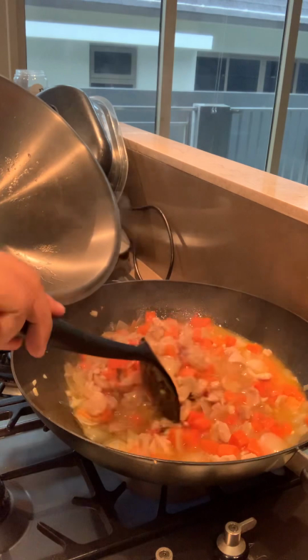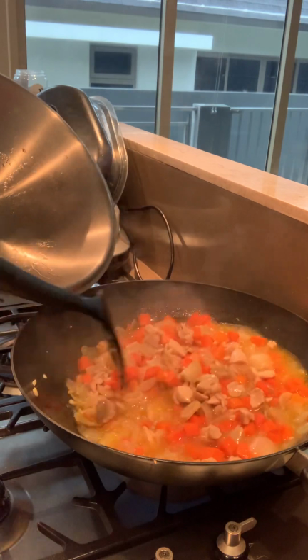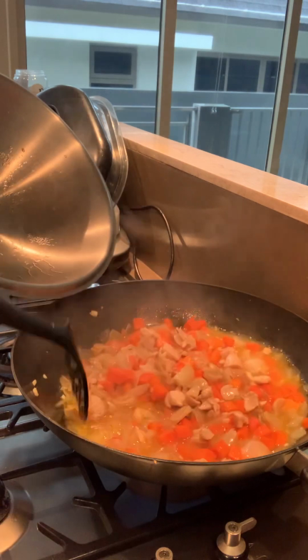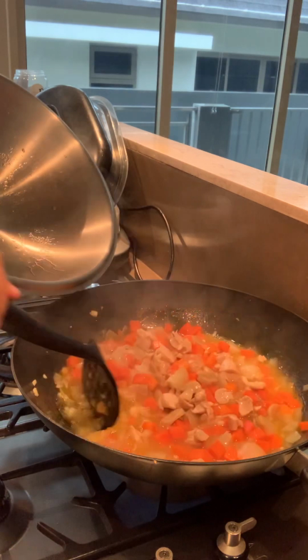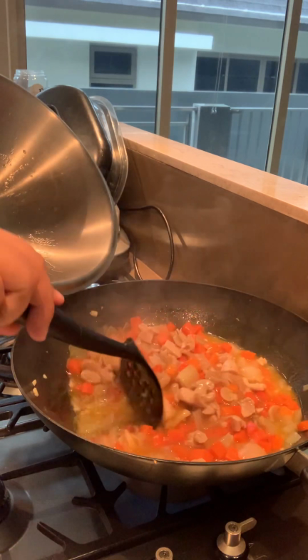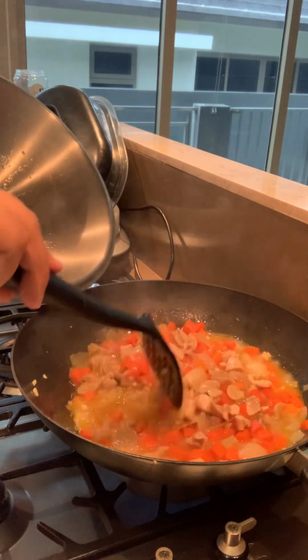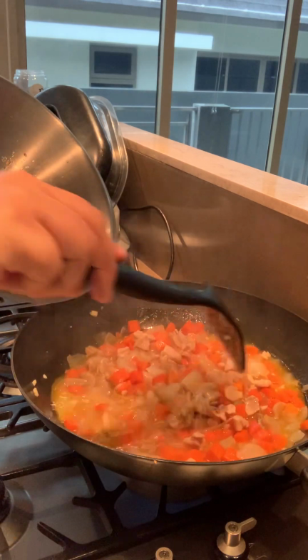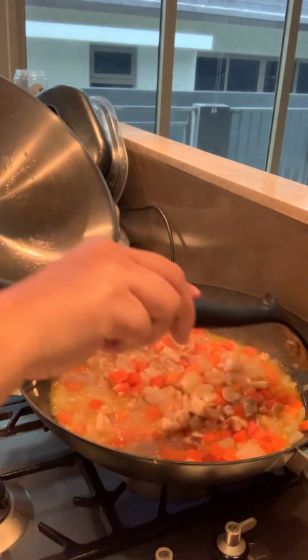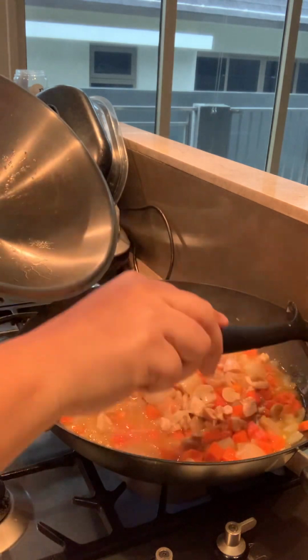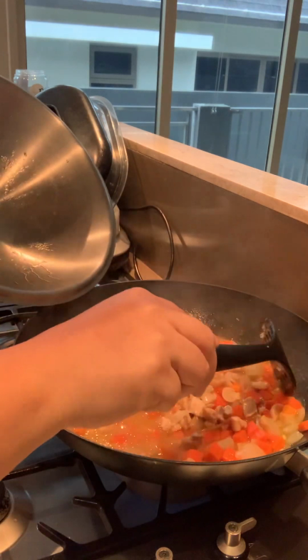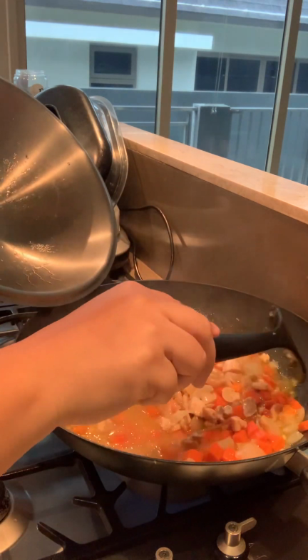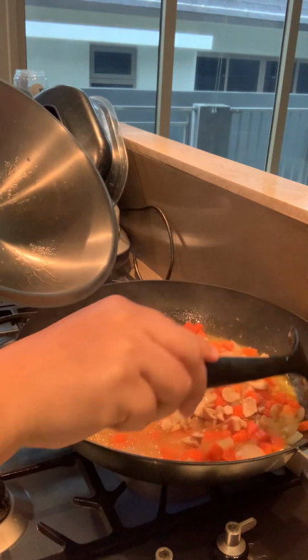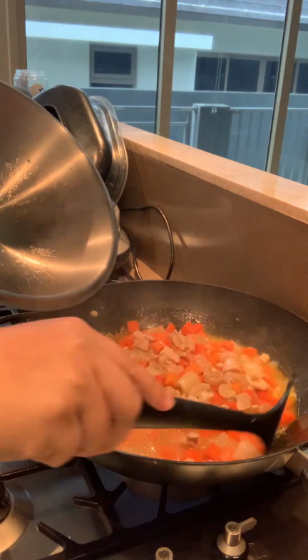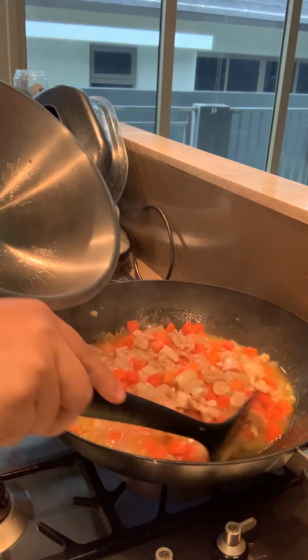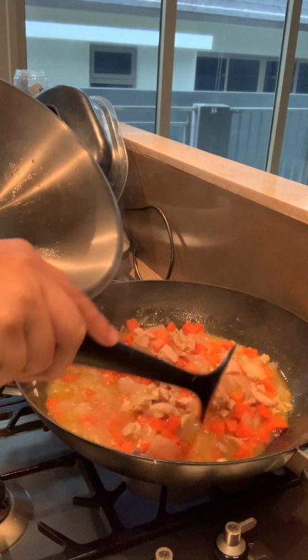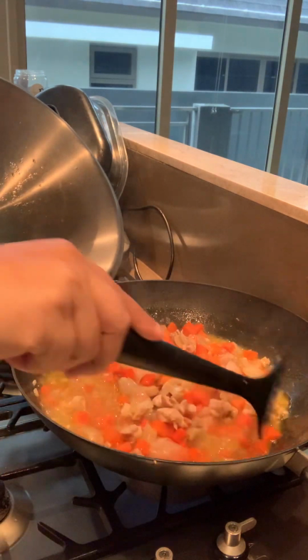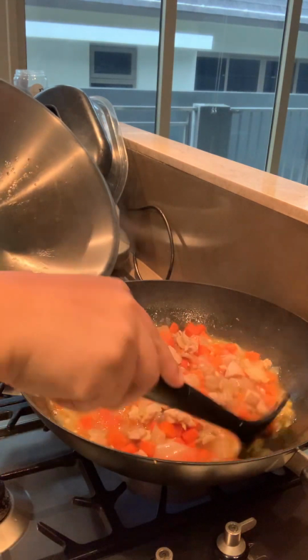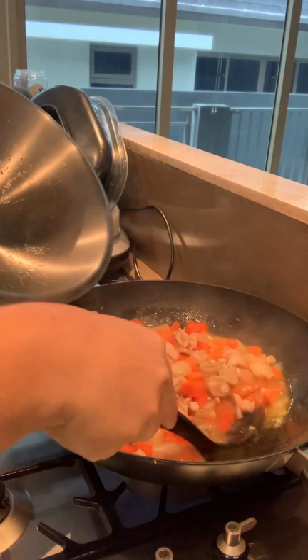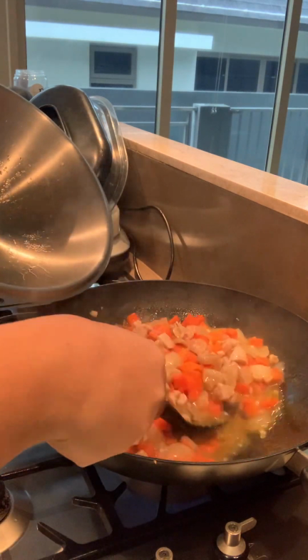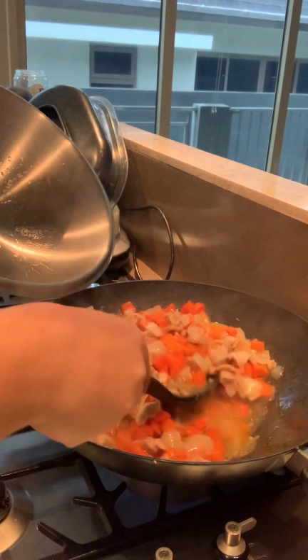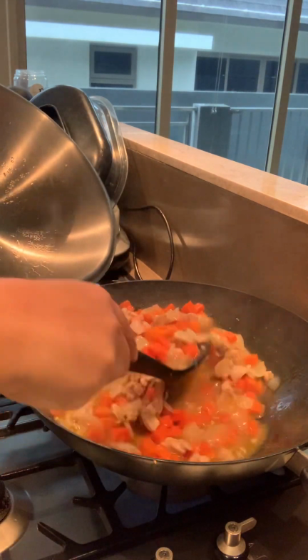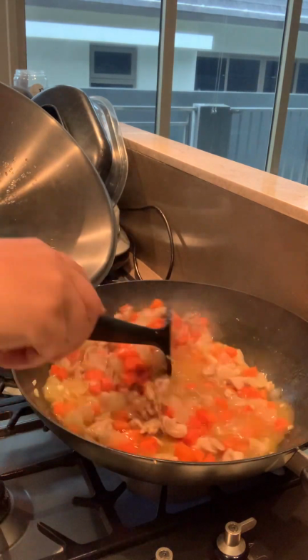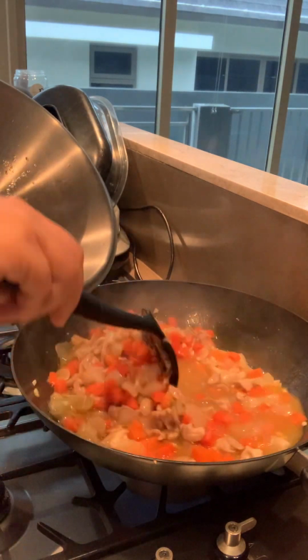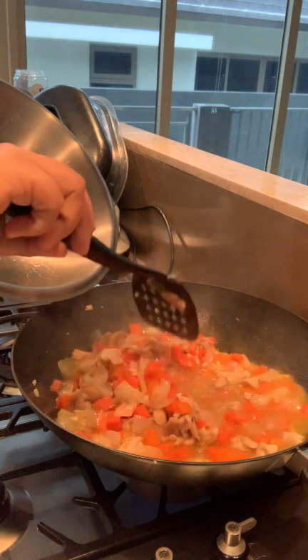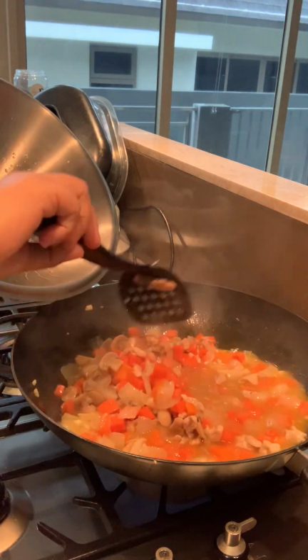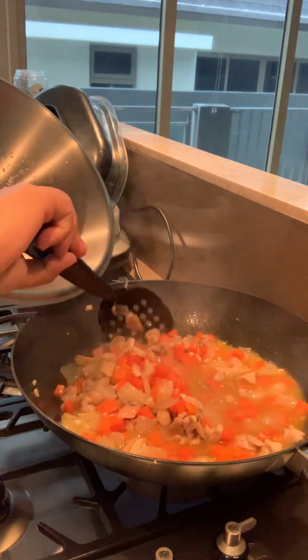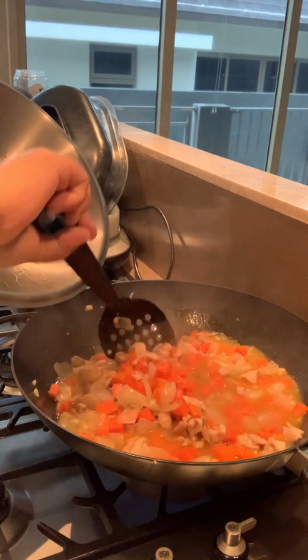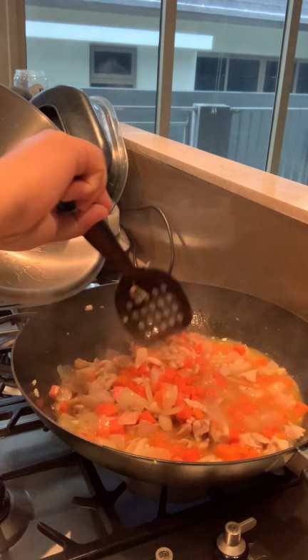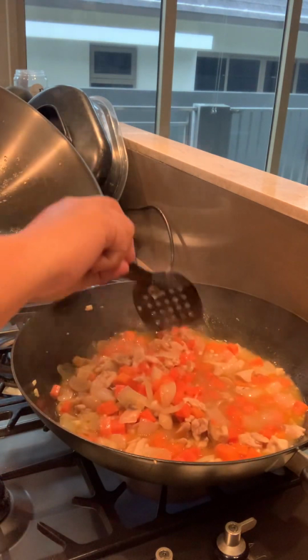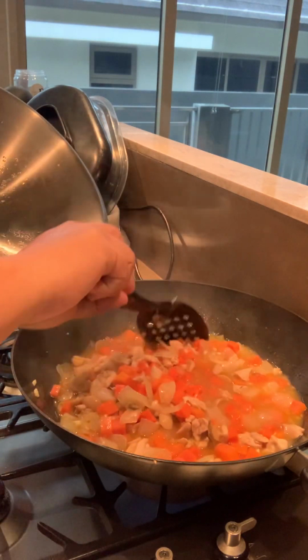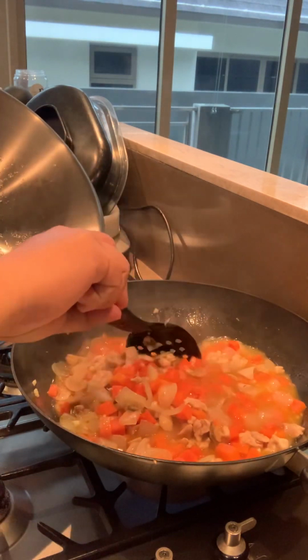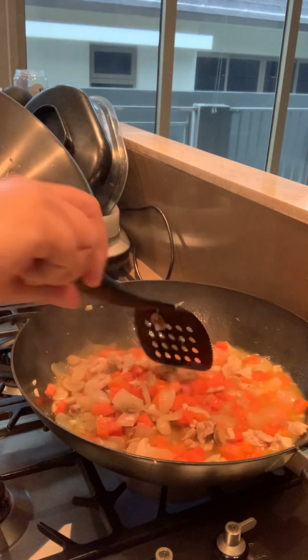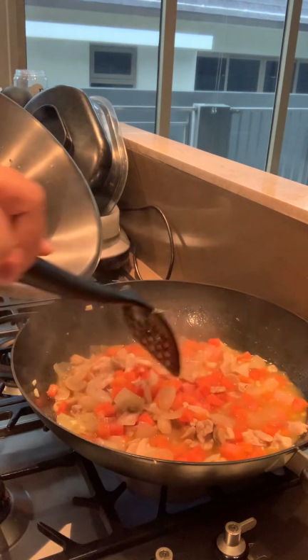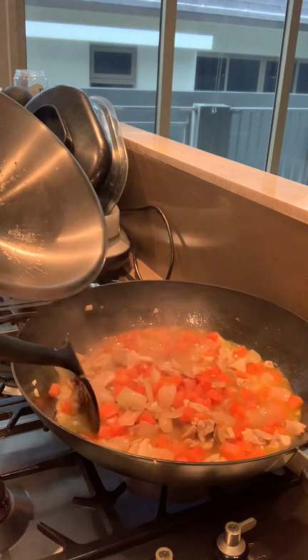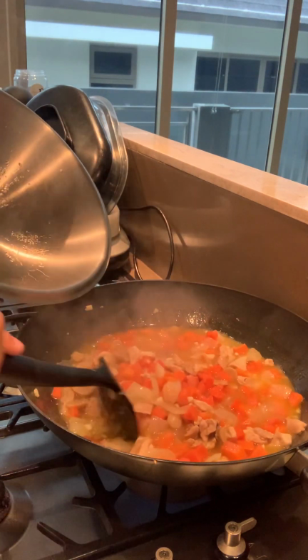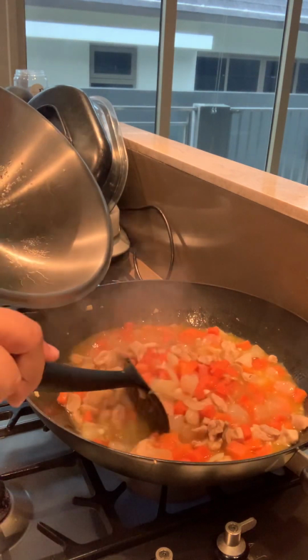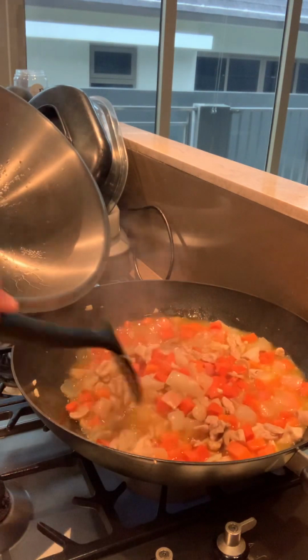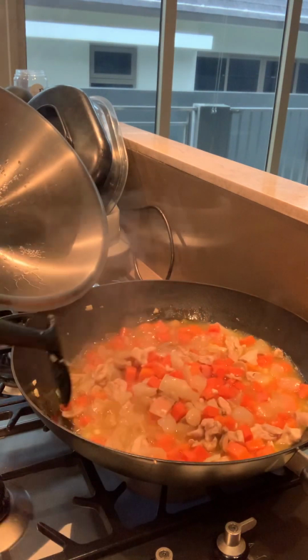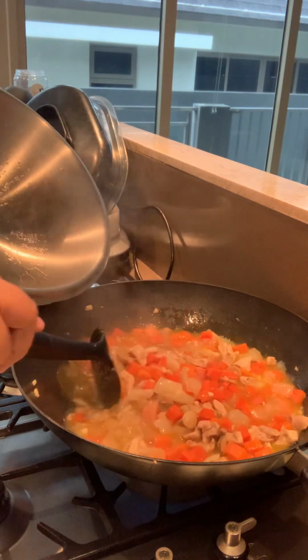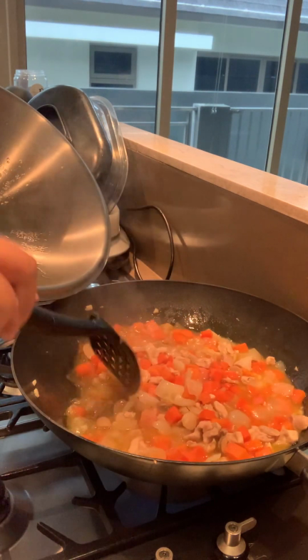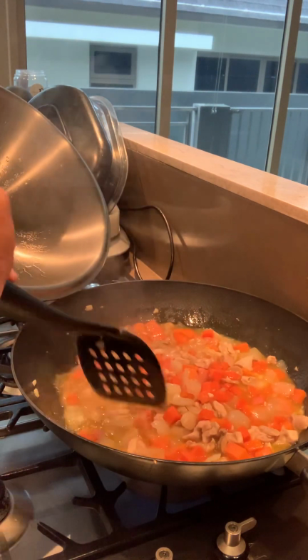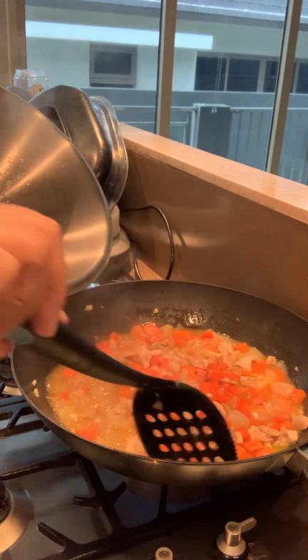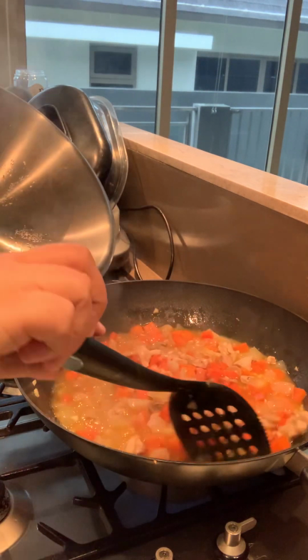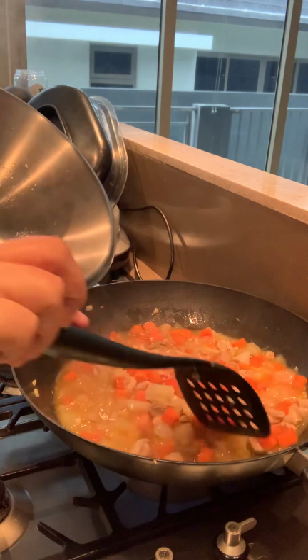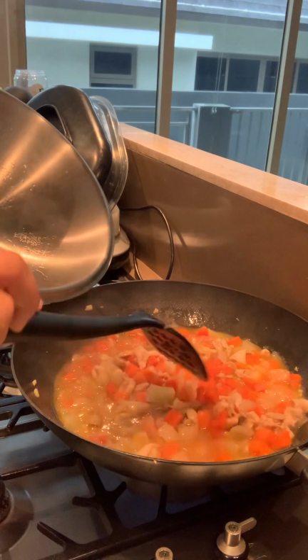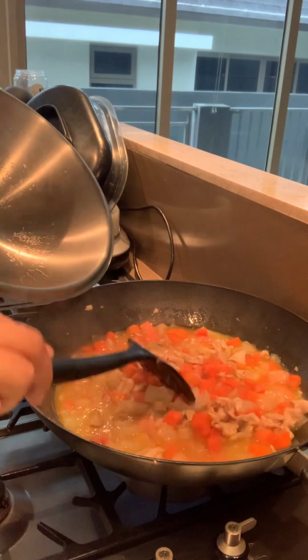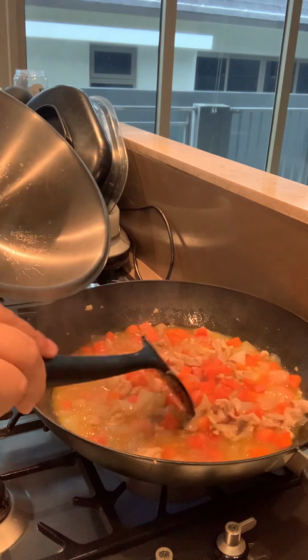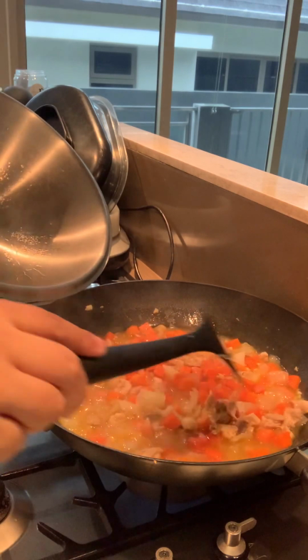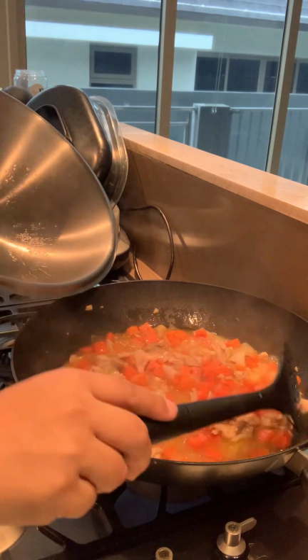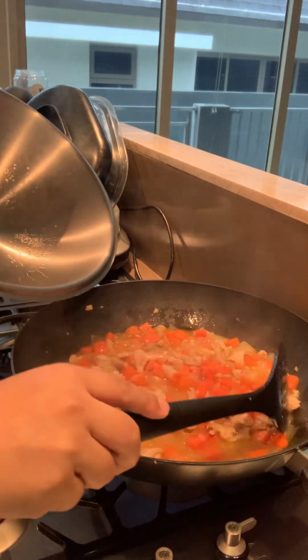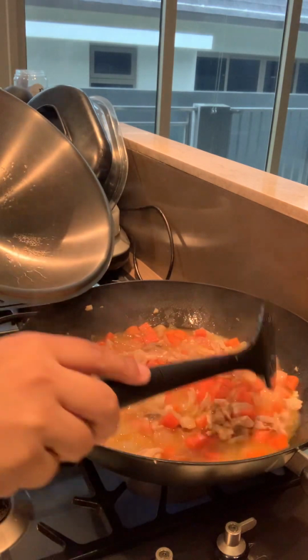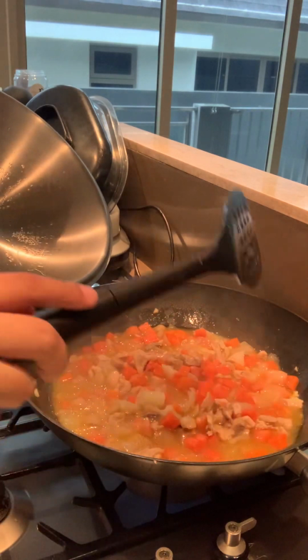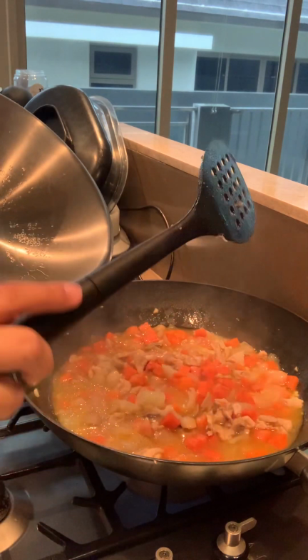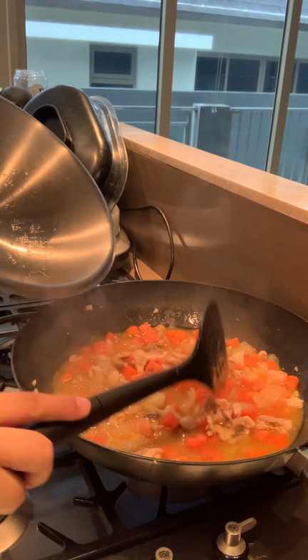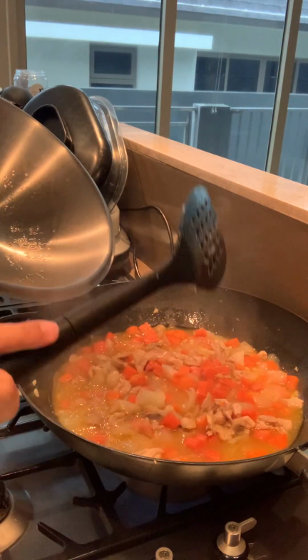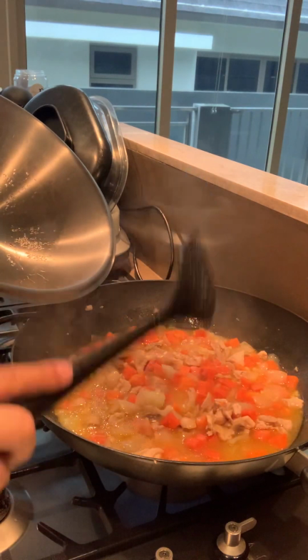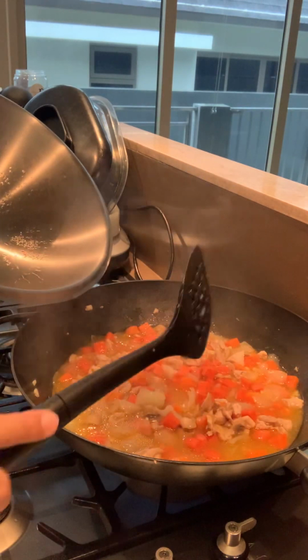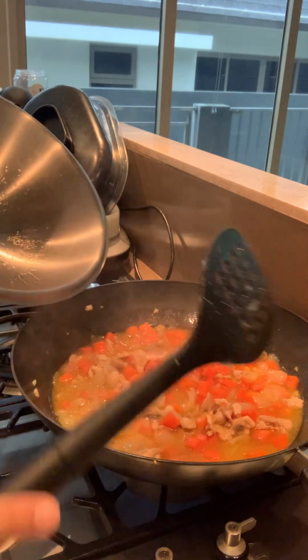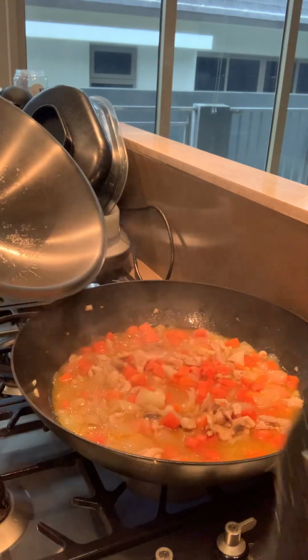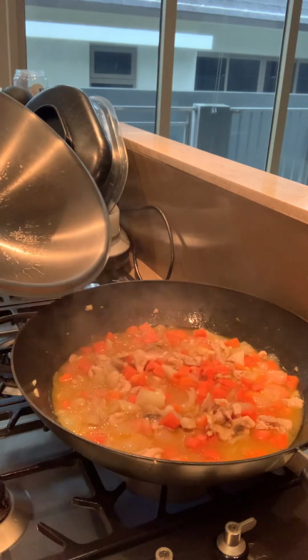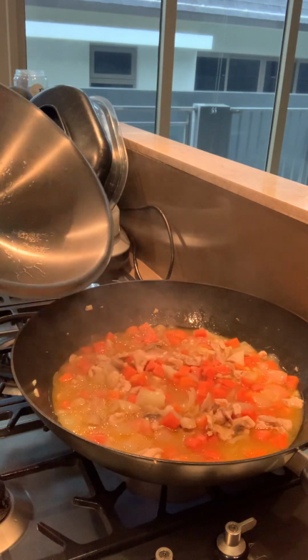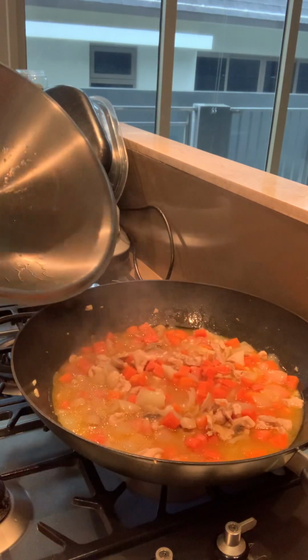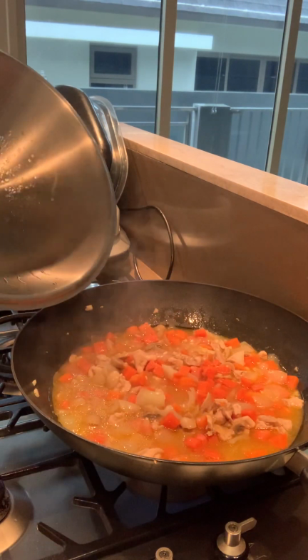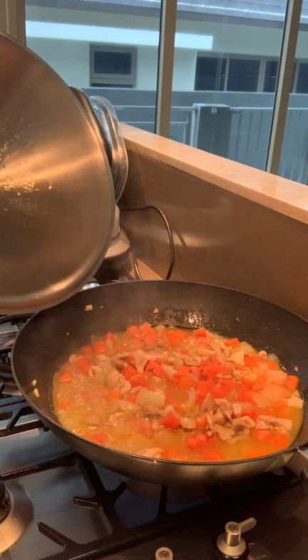Now we'll start the meat with the pot. It's a teaspoon of sugar. We're about to bring the milk to the pot. And now we'll start — it's the right thing.